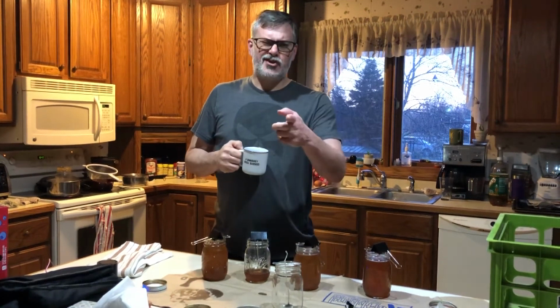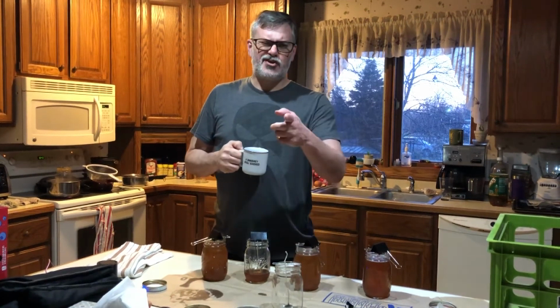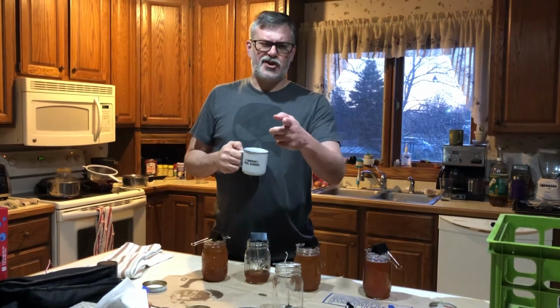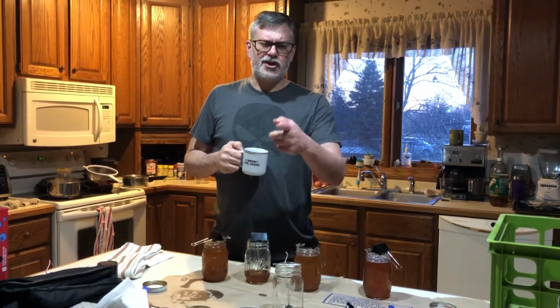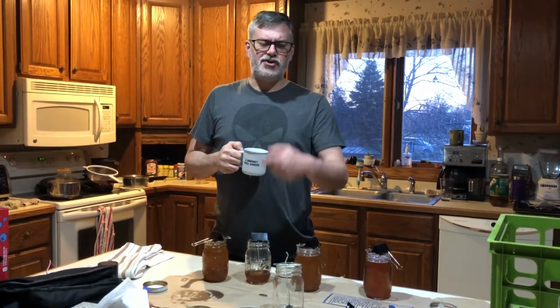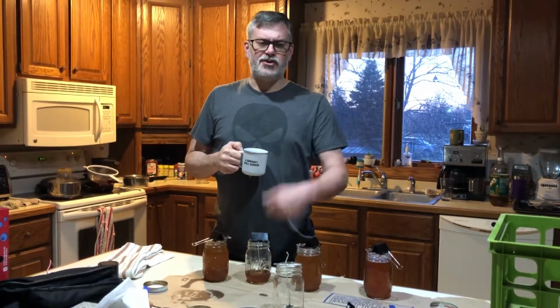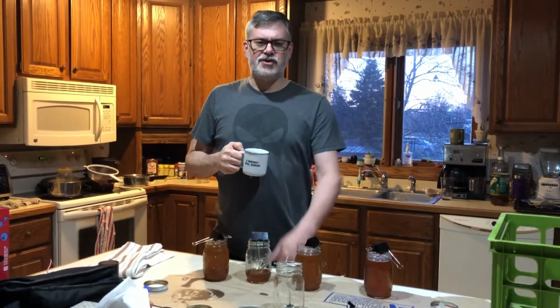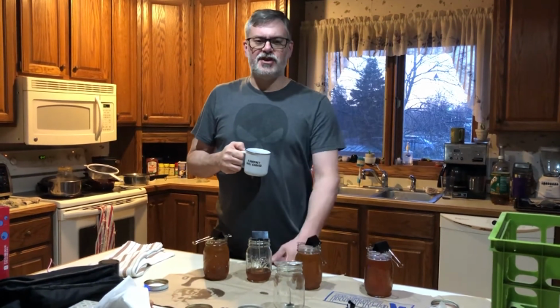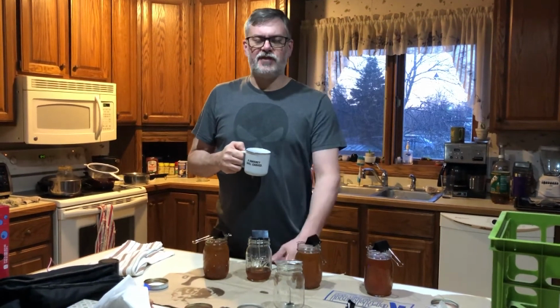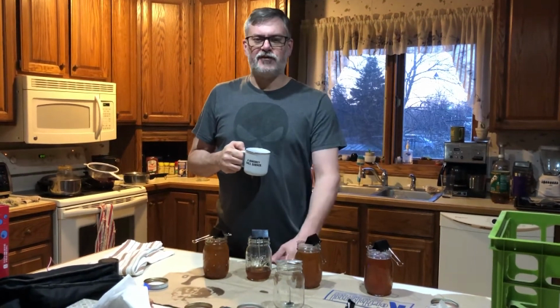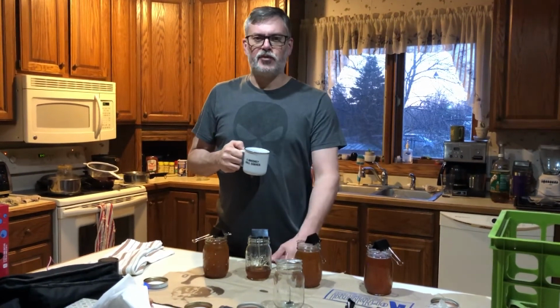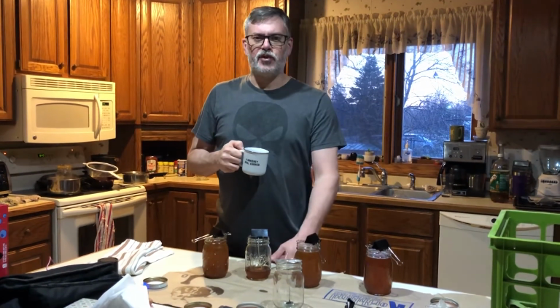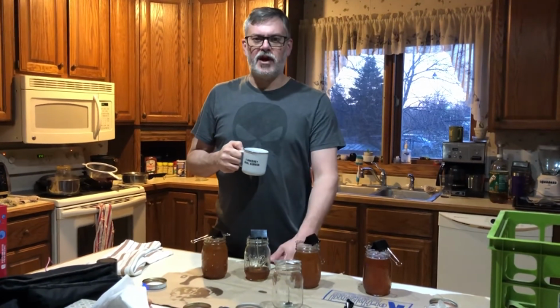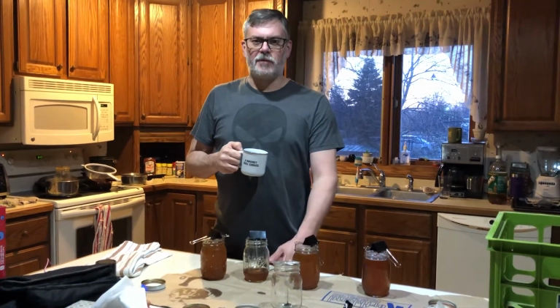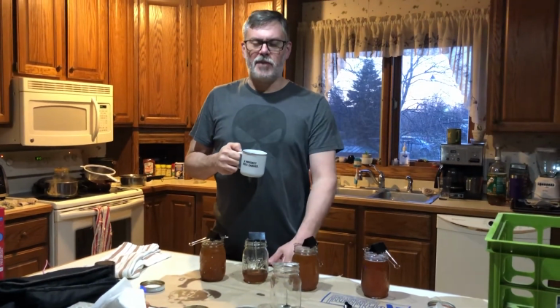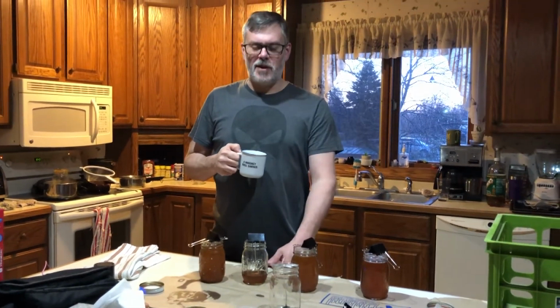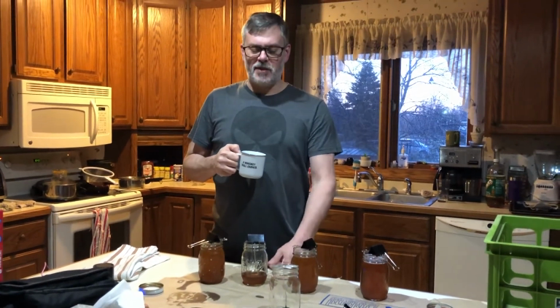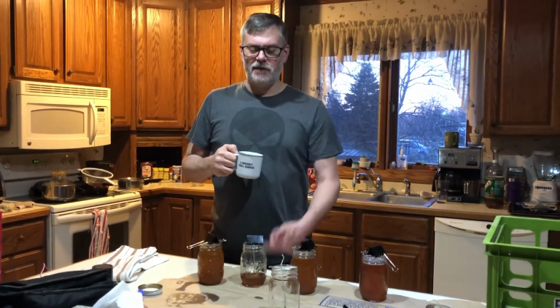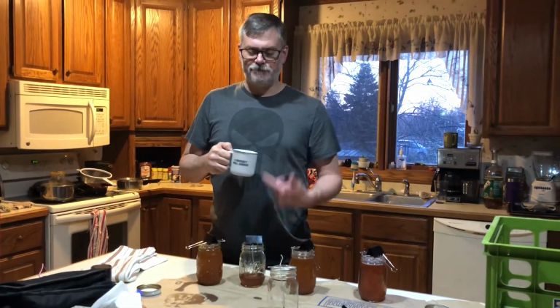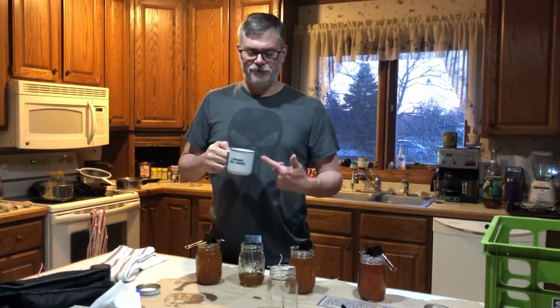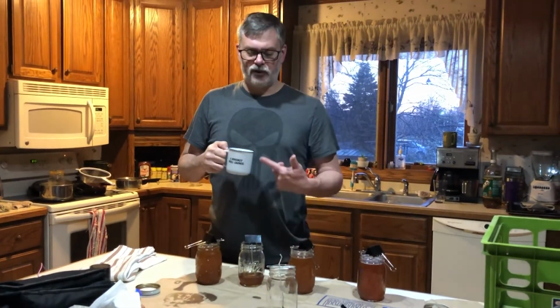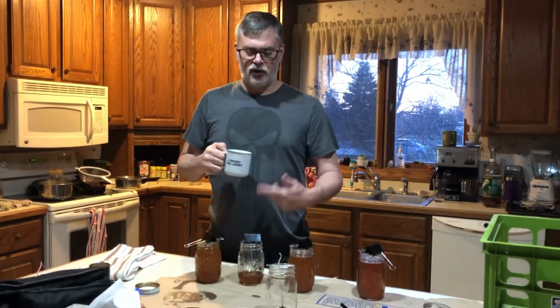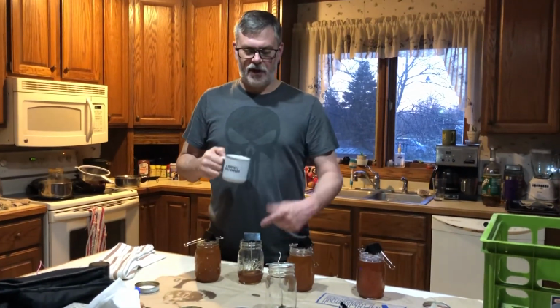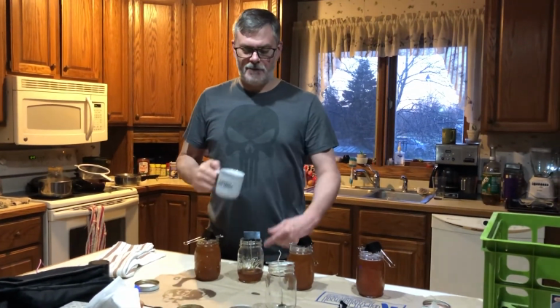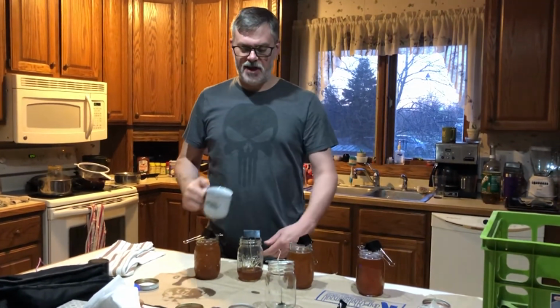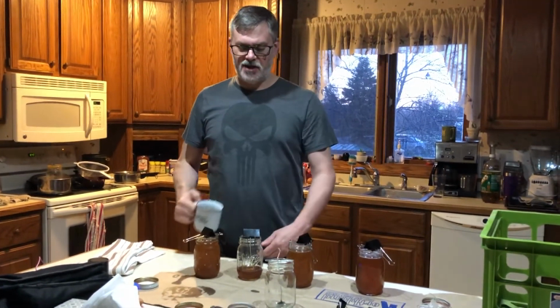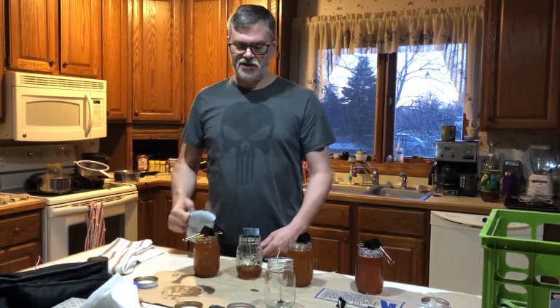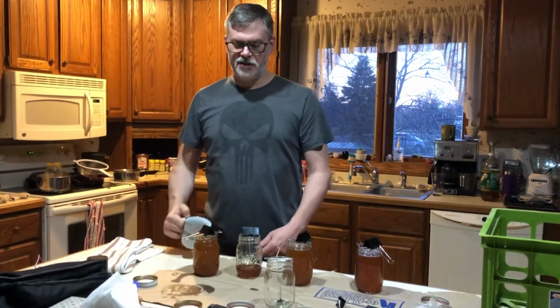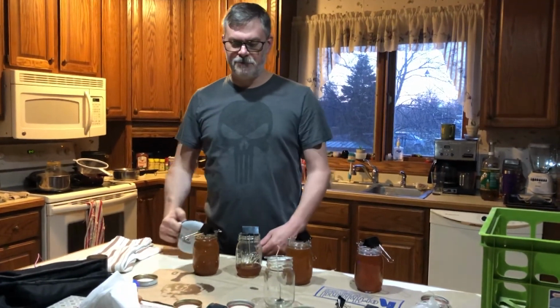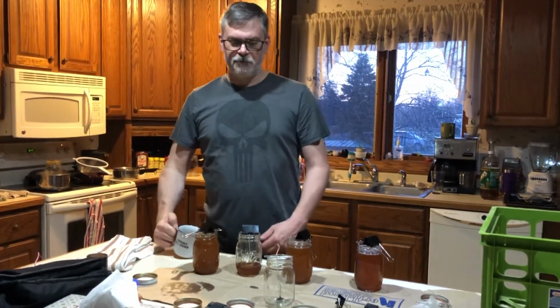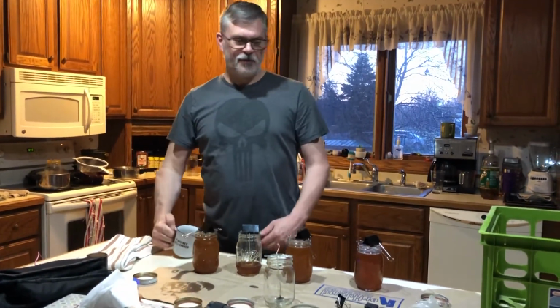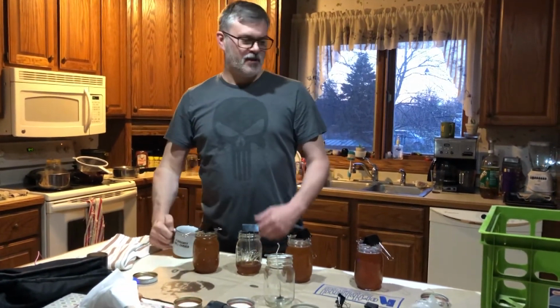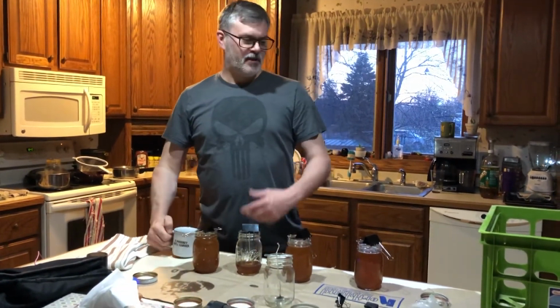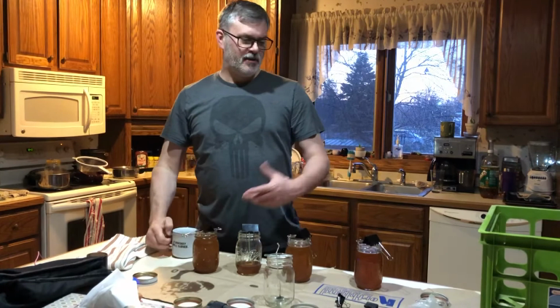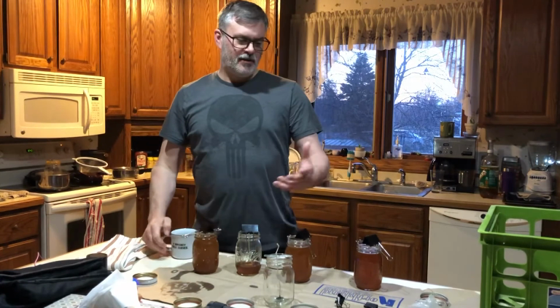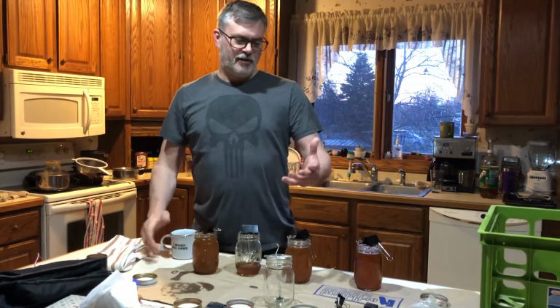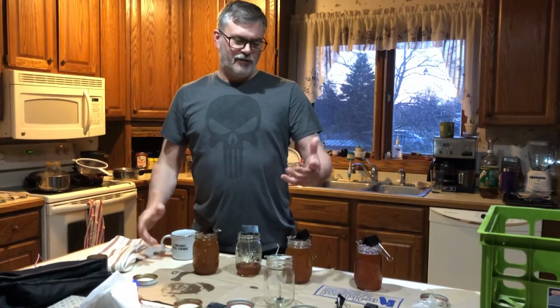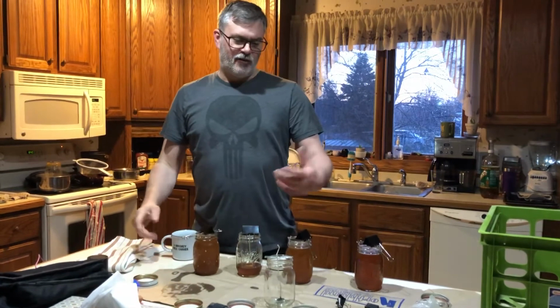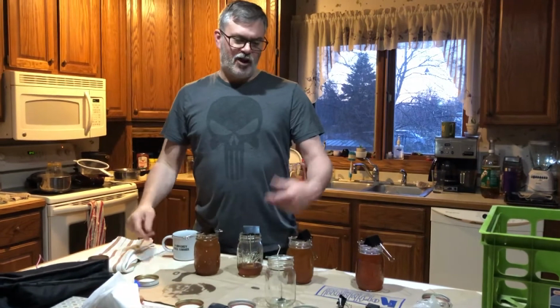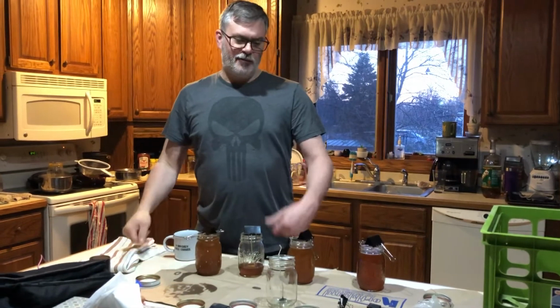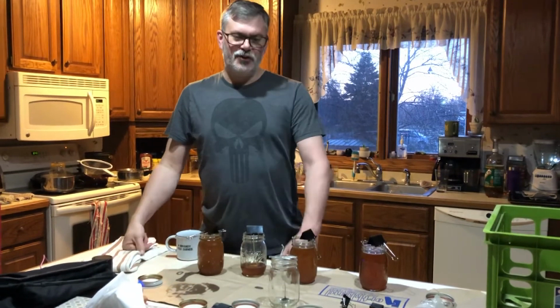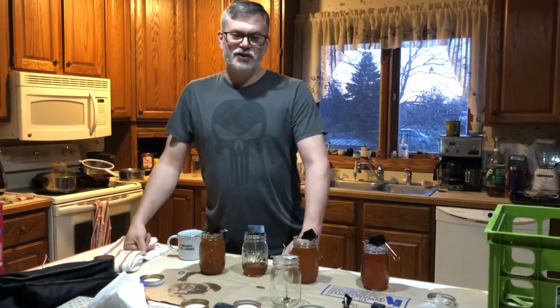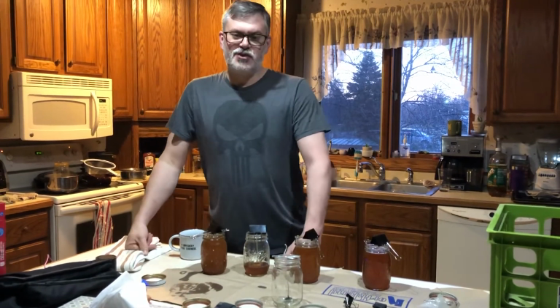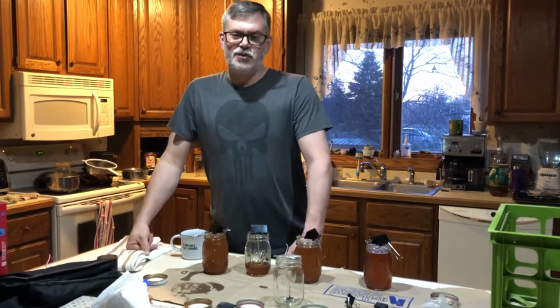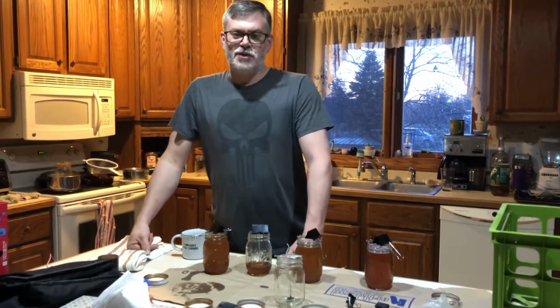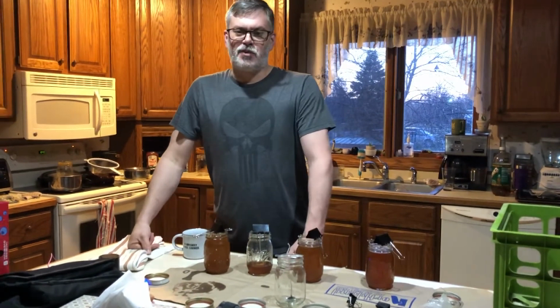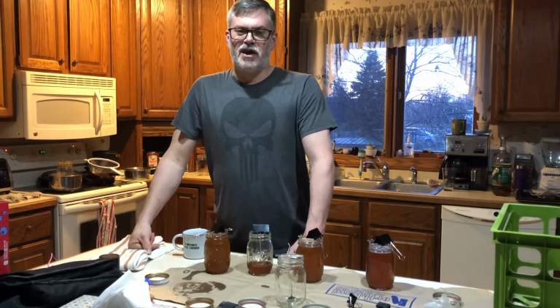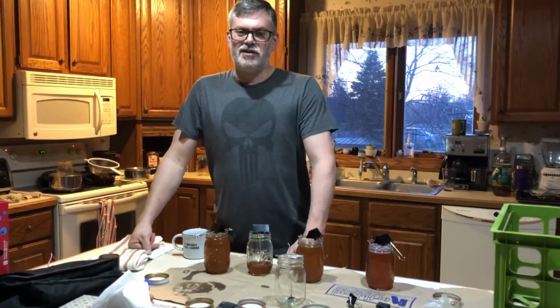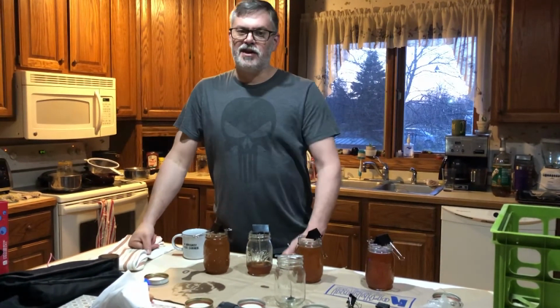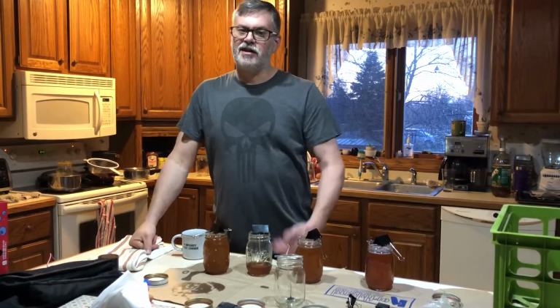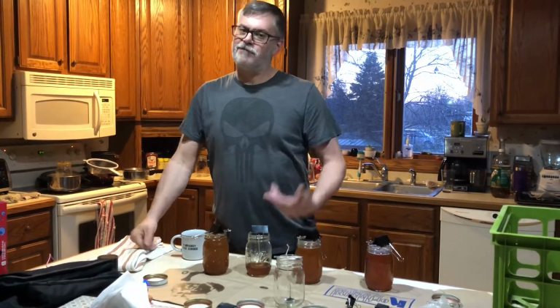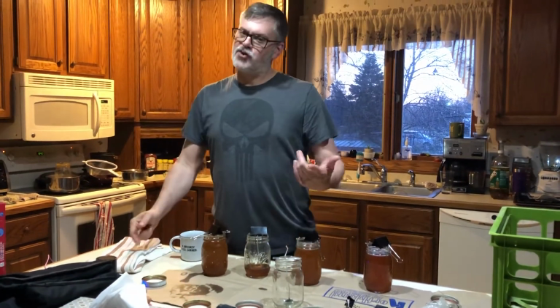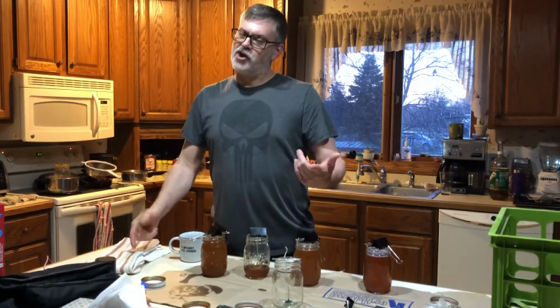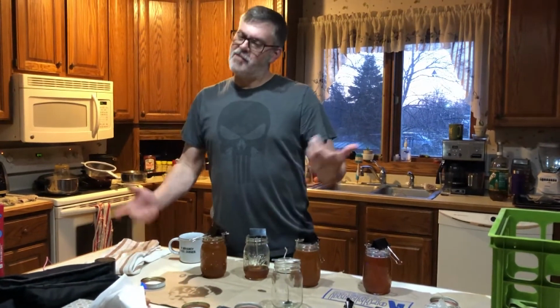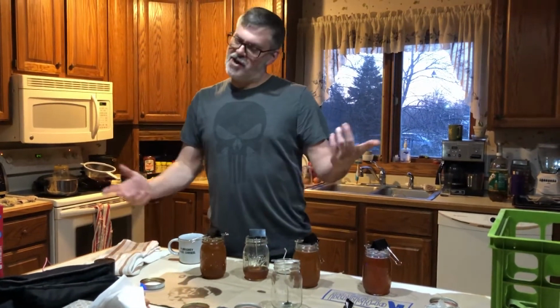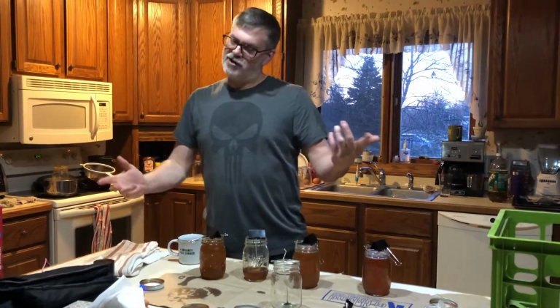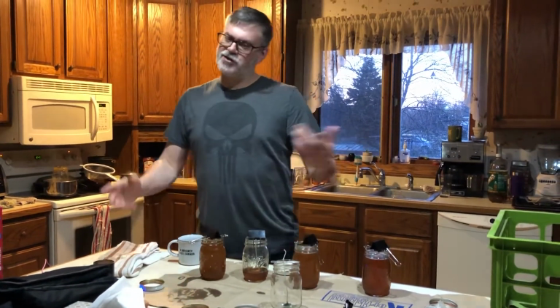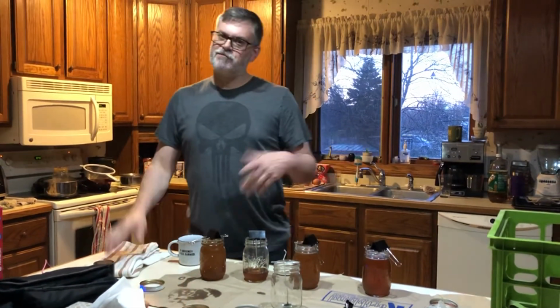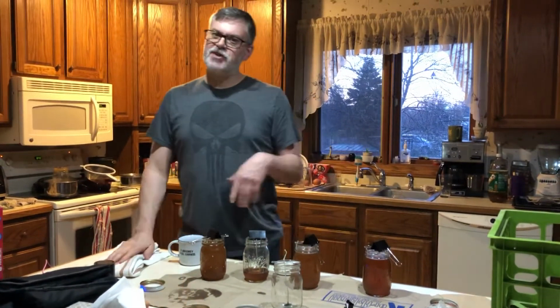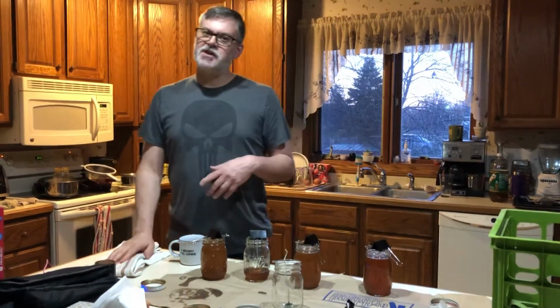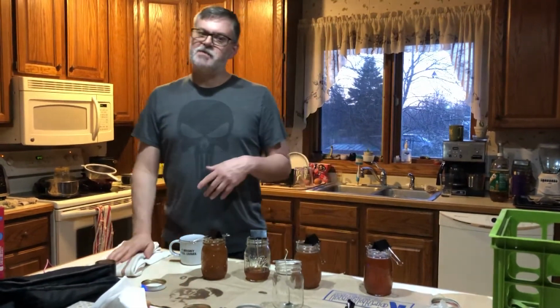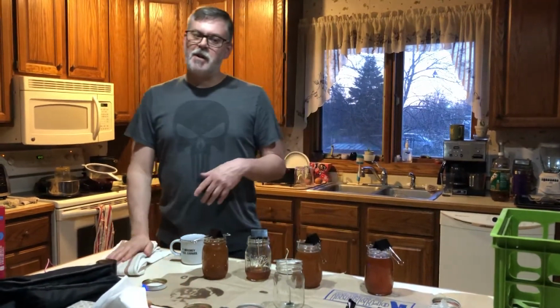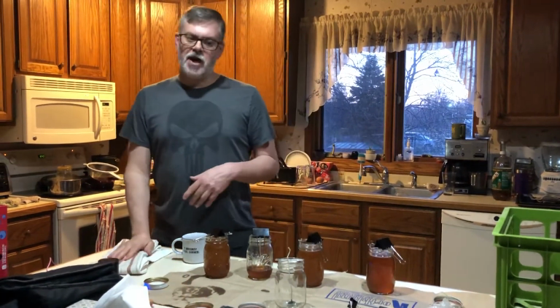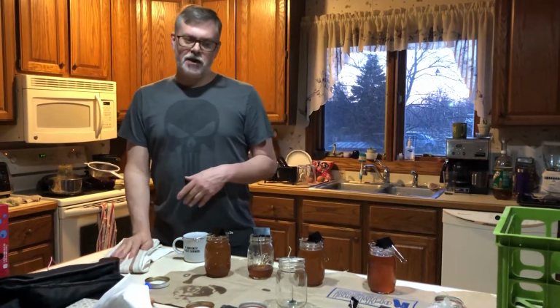Cerning Shootist here for Blue Collar Prepping. A little libation while I'm doing this week's project. Sorry Manders, changed my mind.